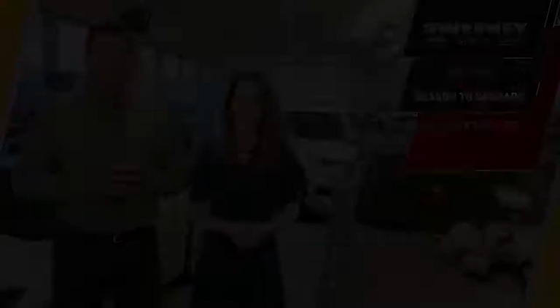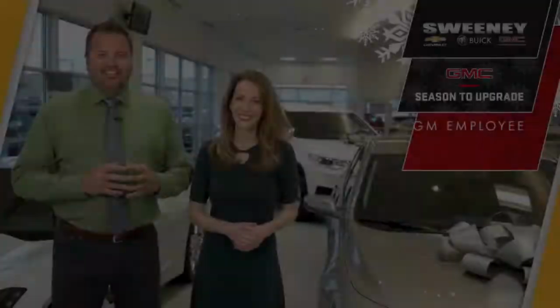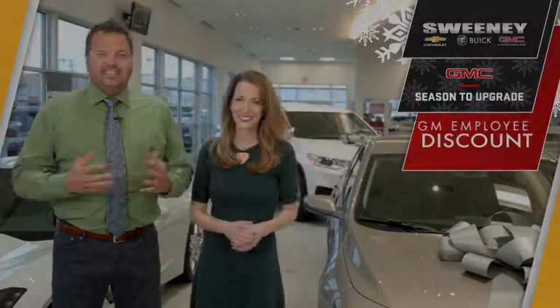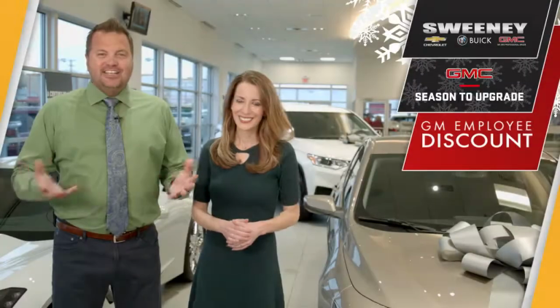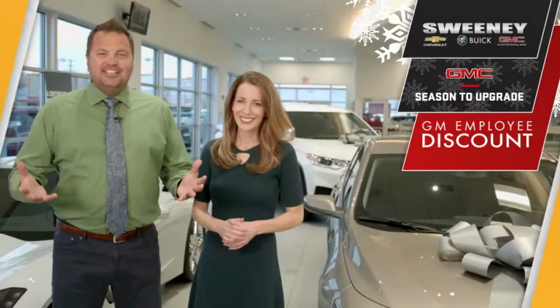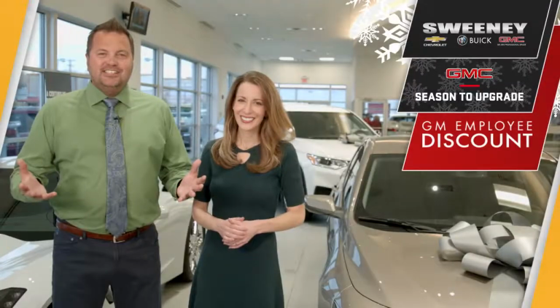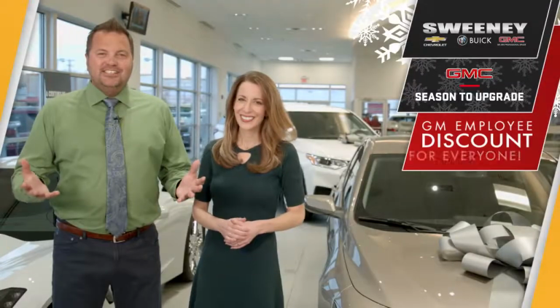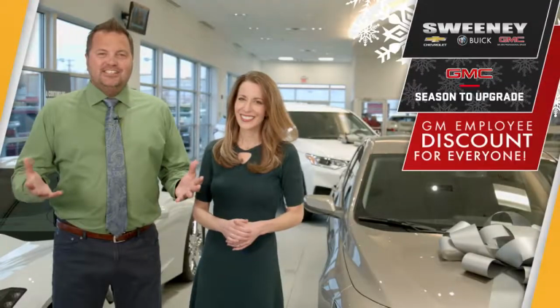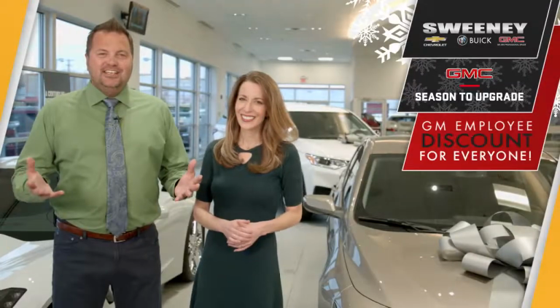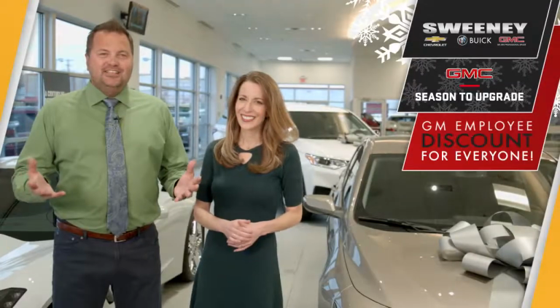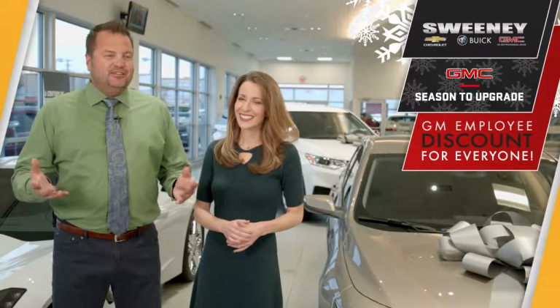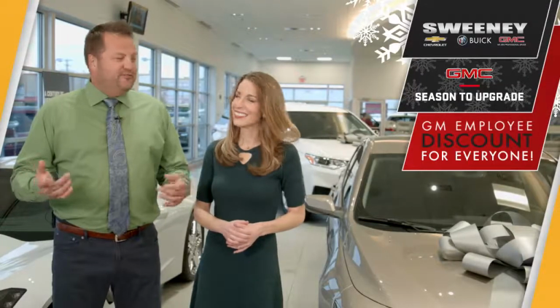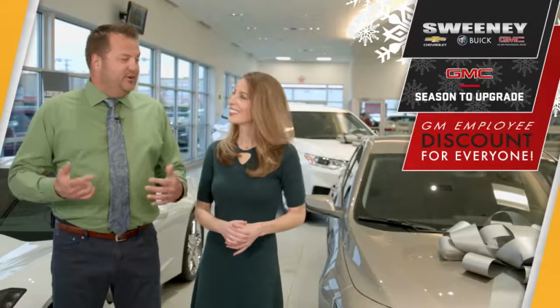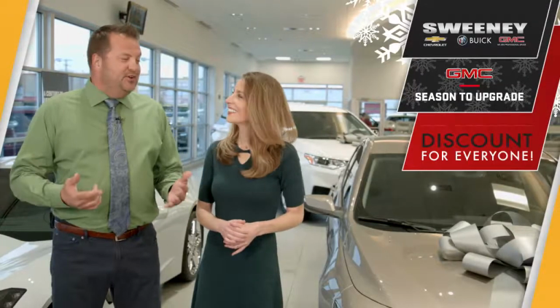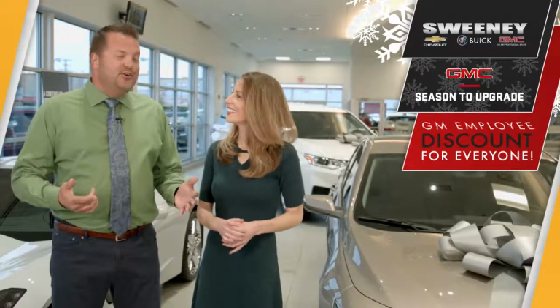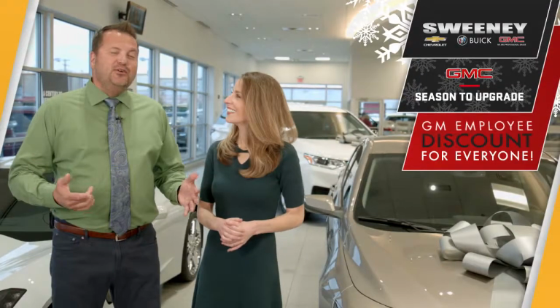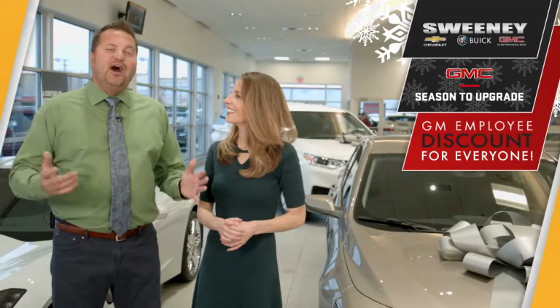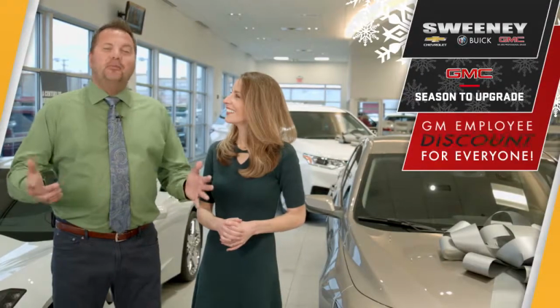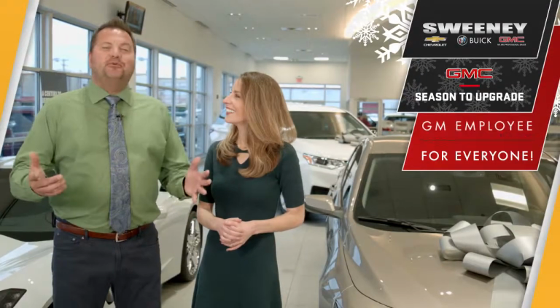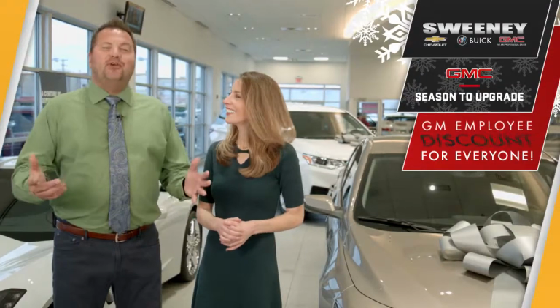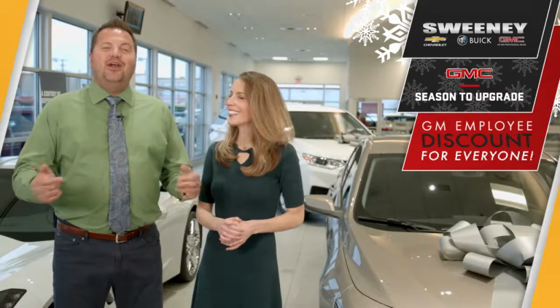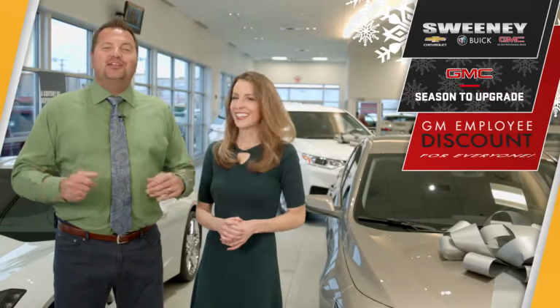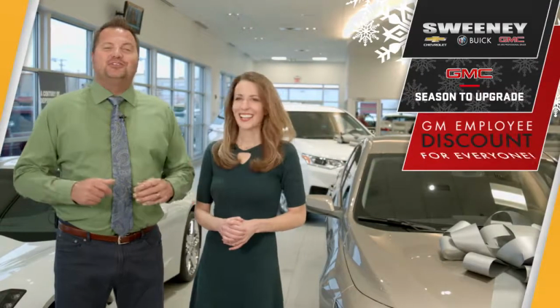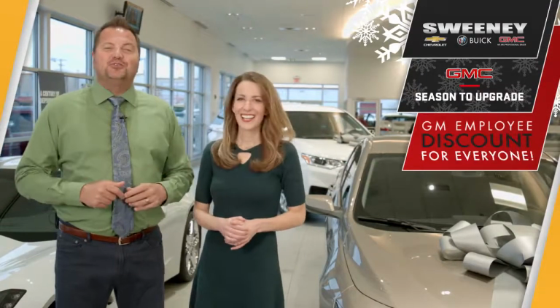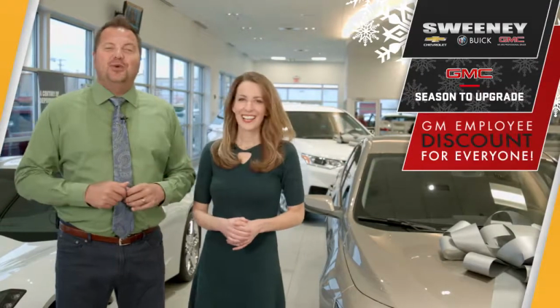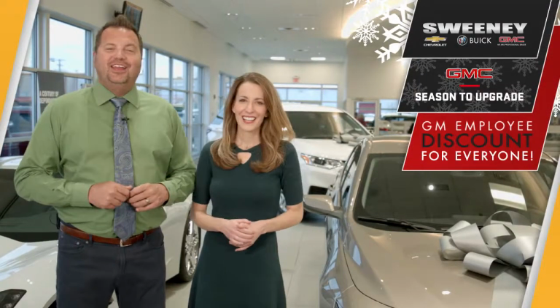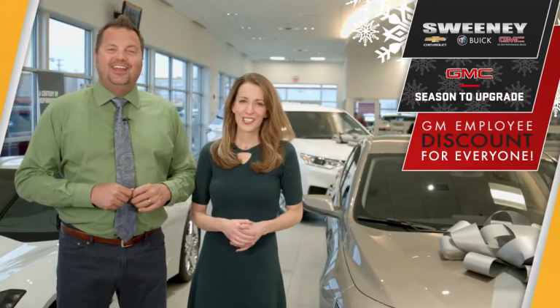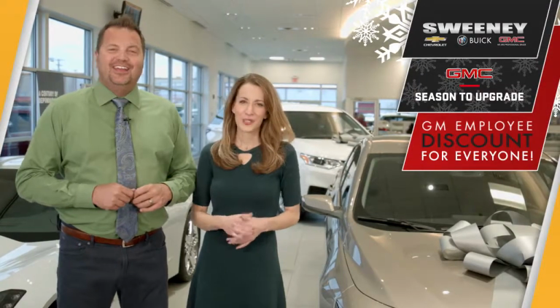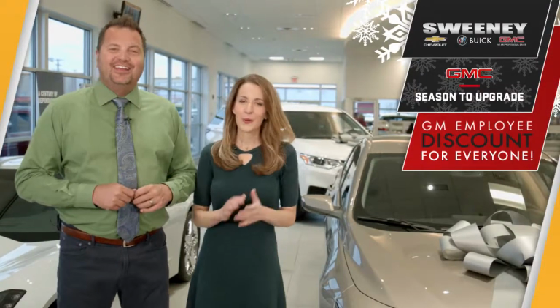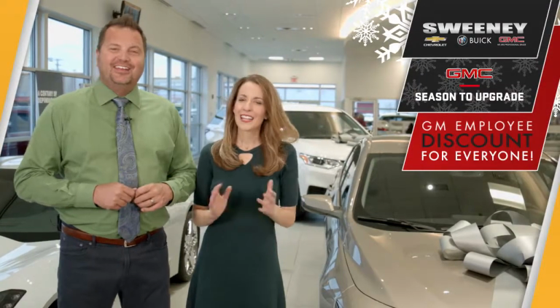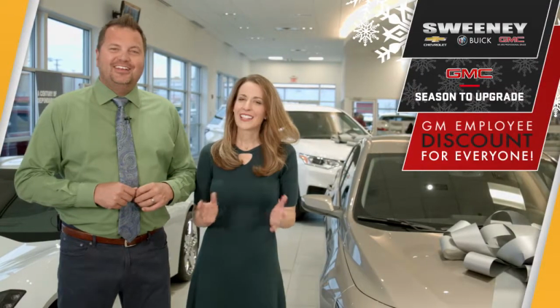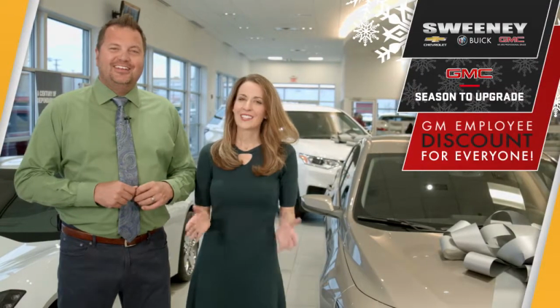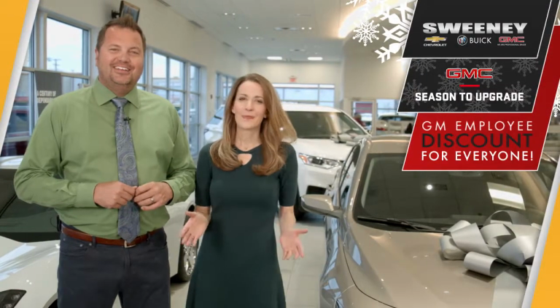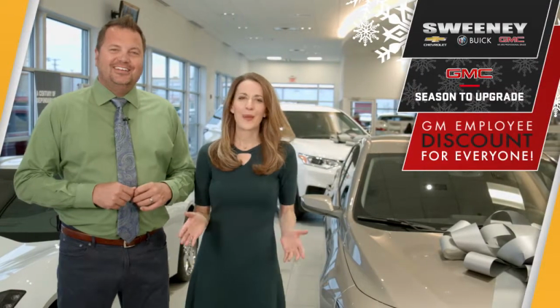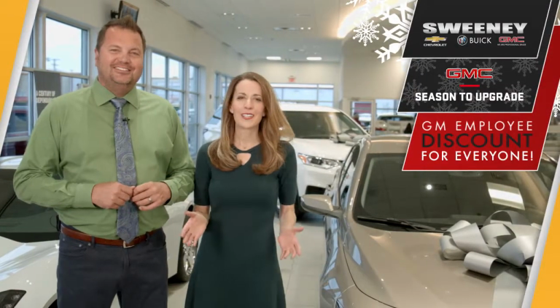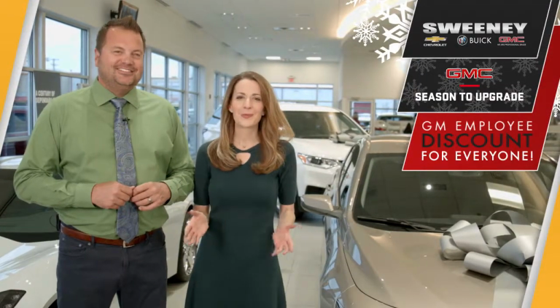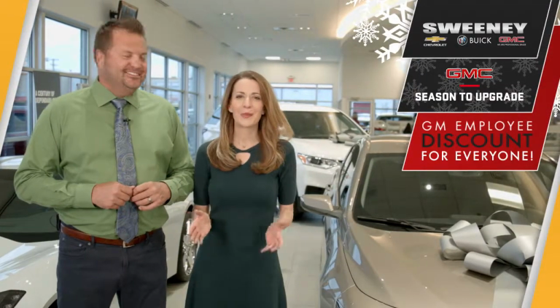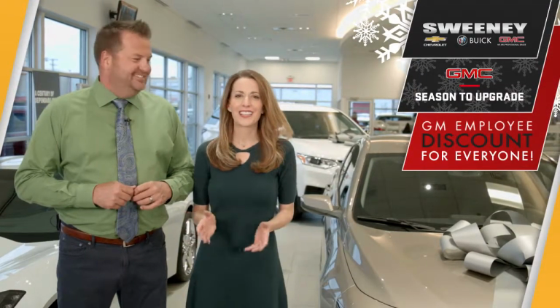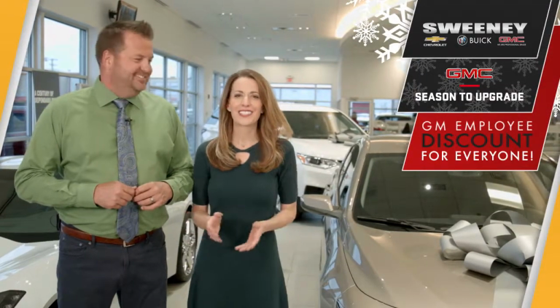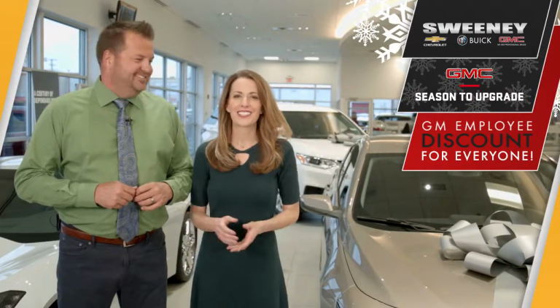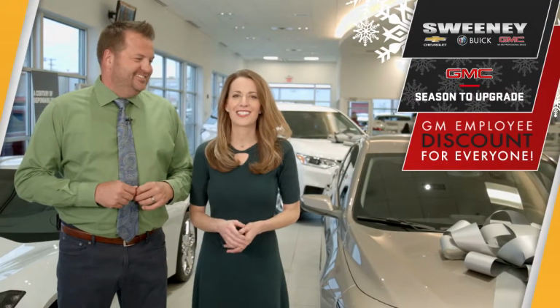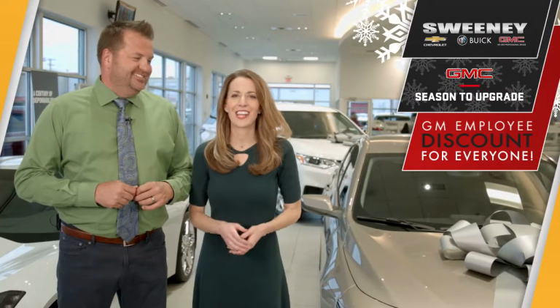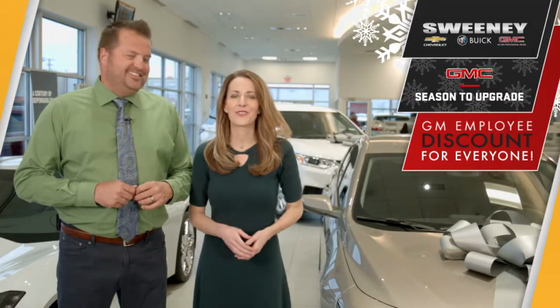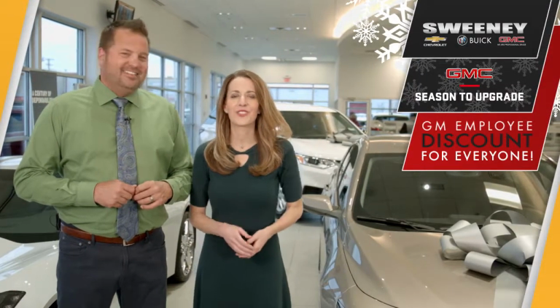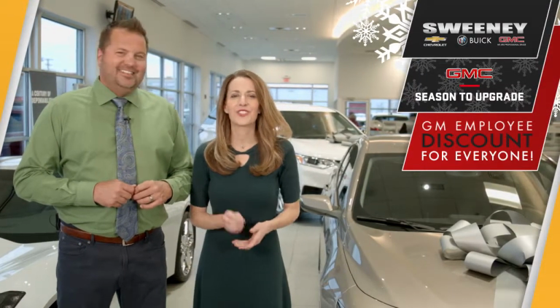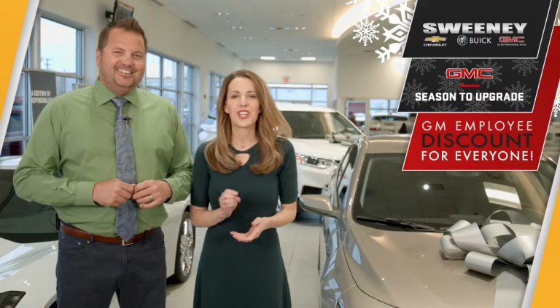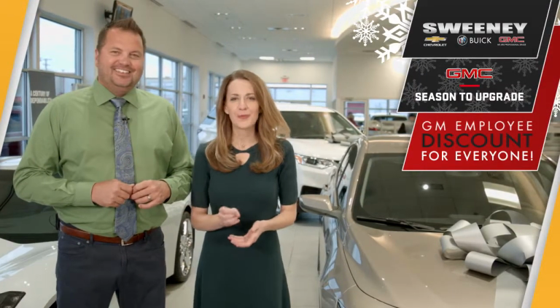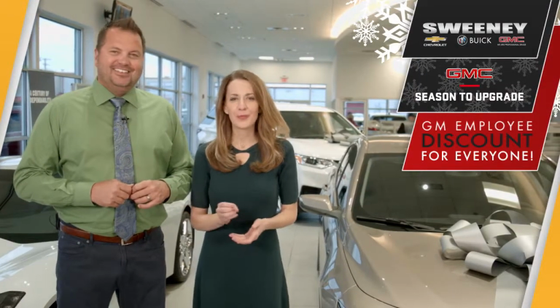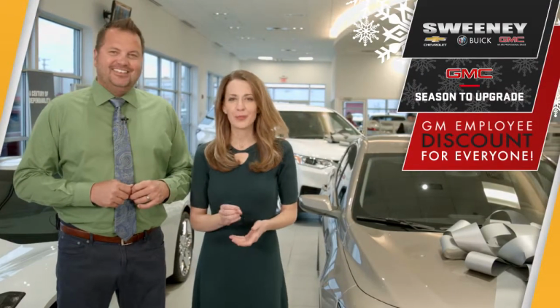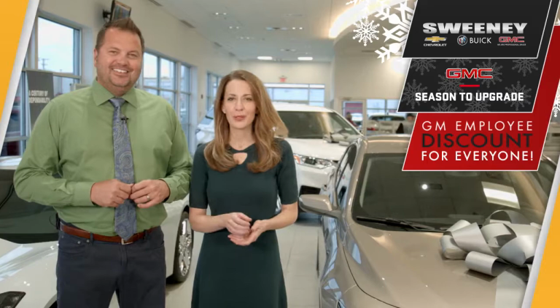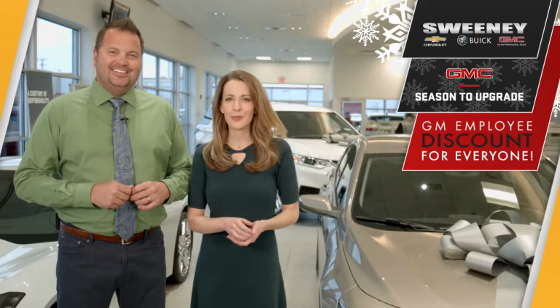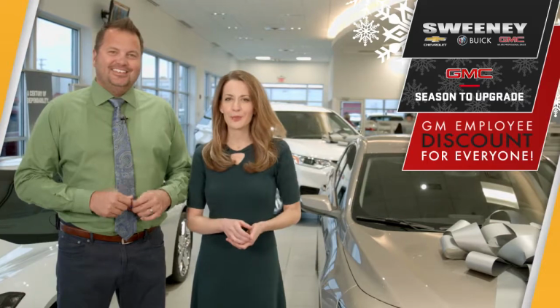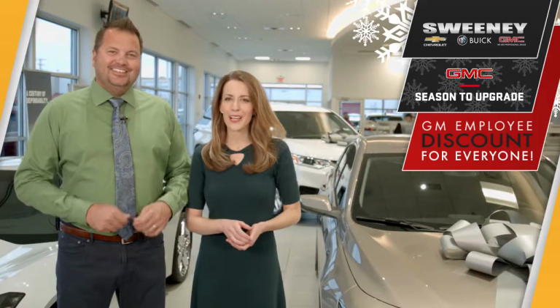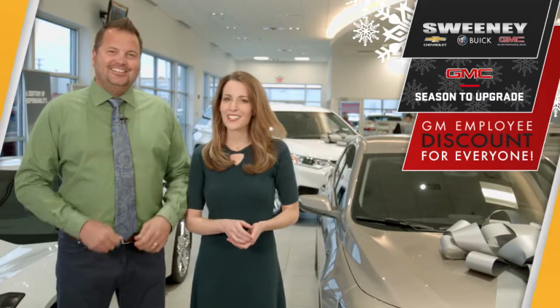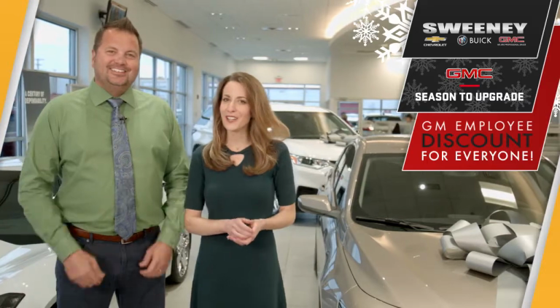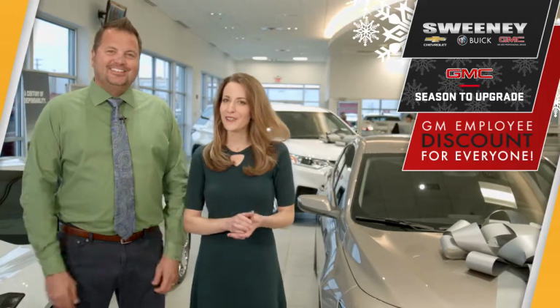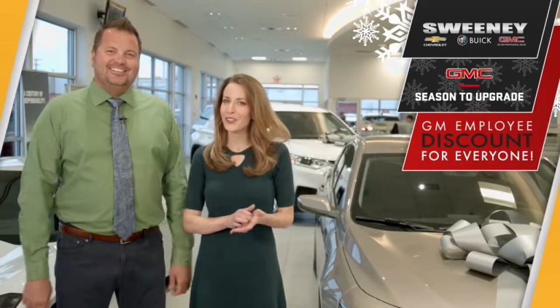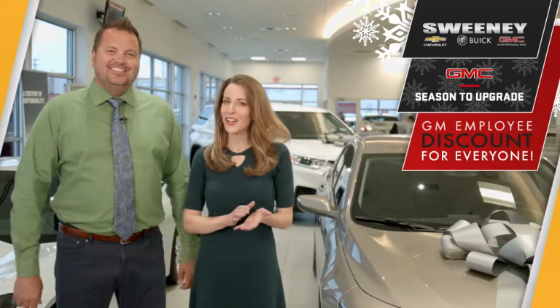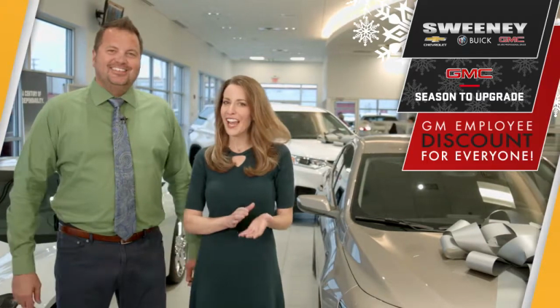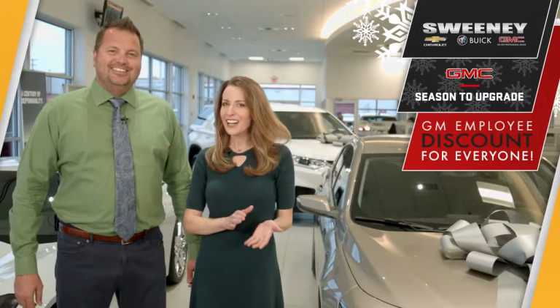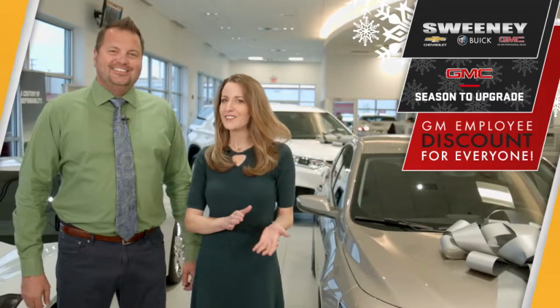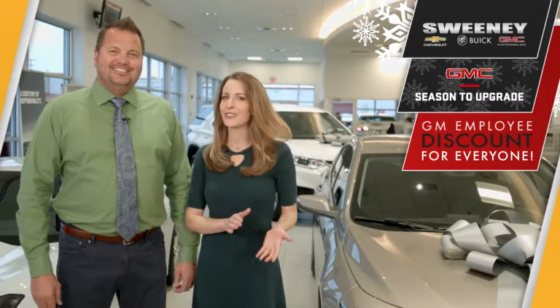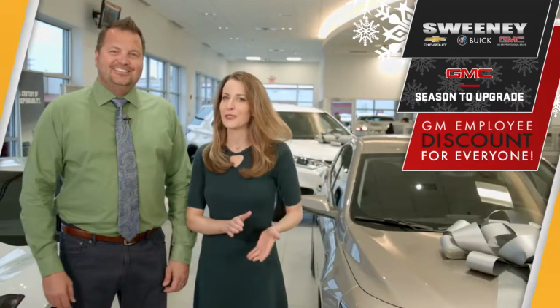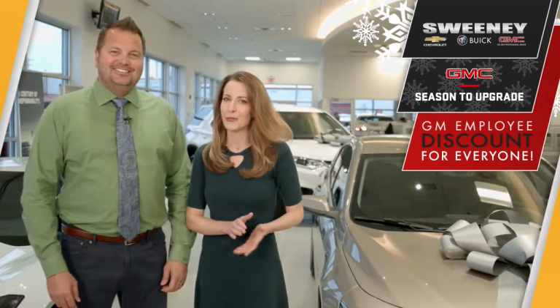Tis the season for you to upgrade at Sweeney. Sweeney is the best place to save with GM employee pricing for everyone.